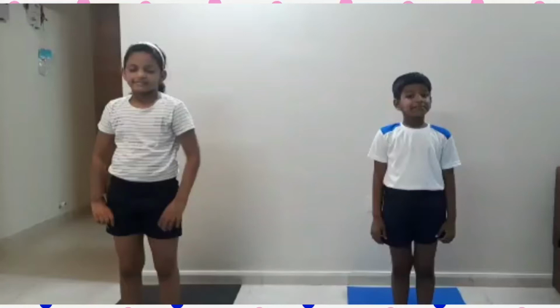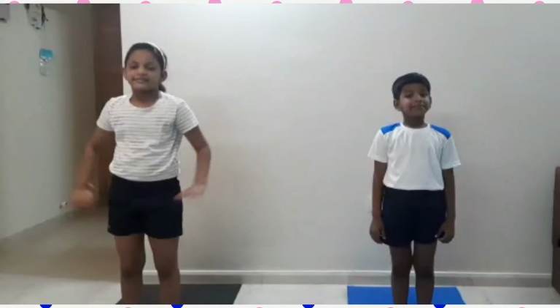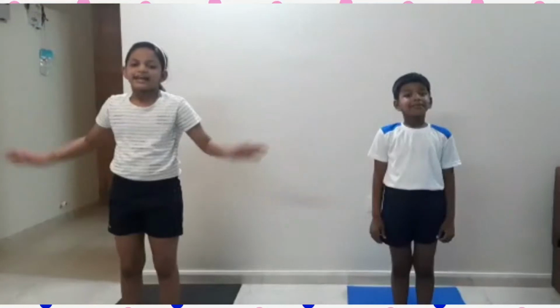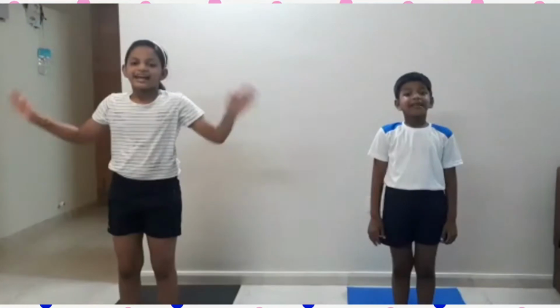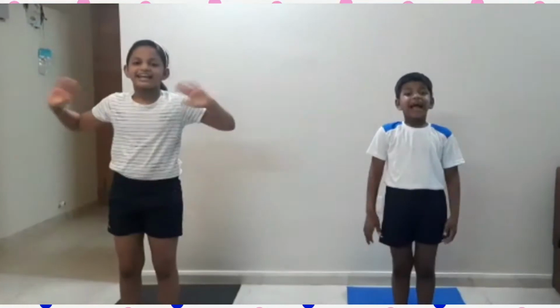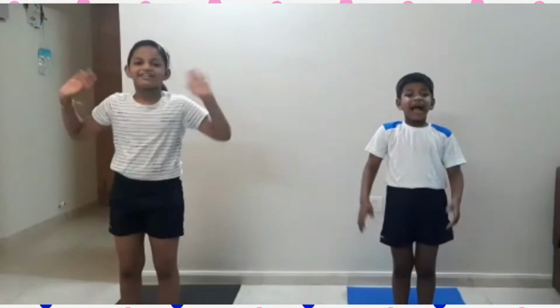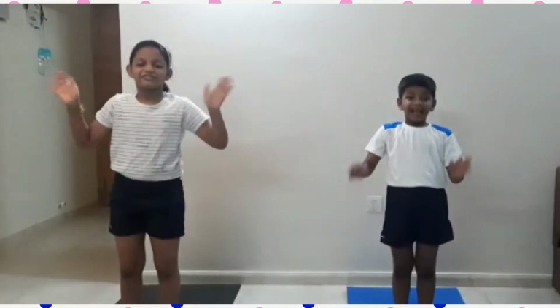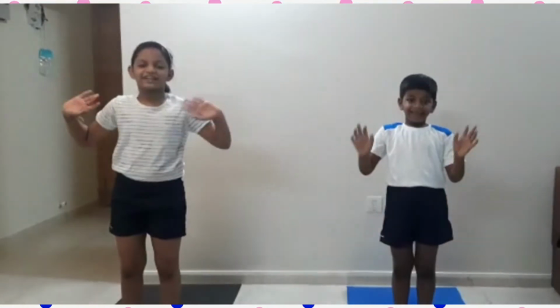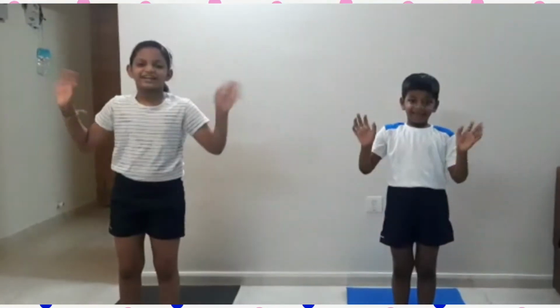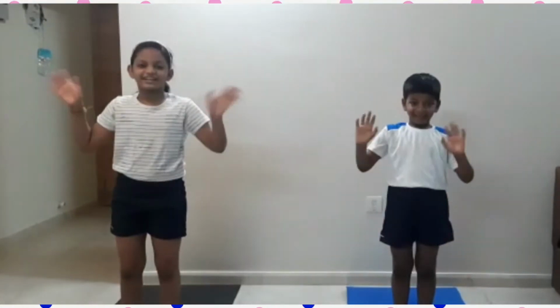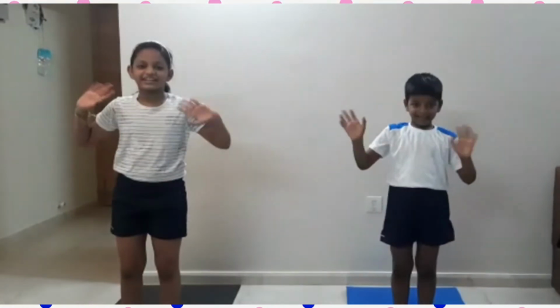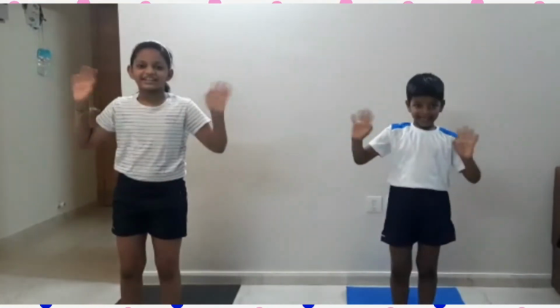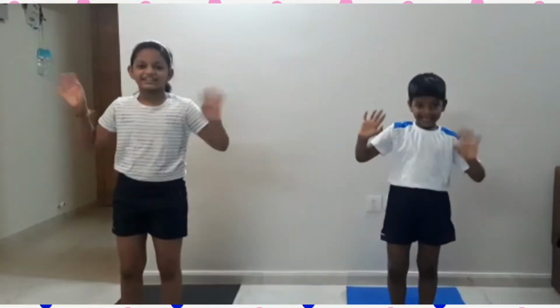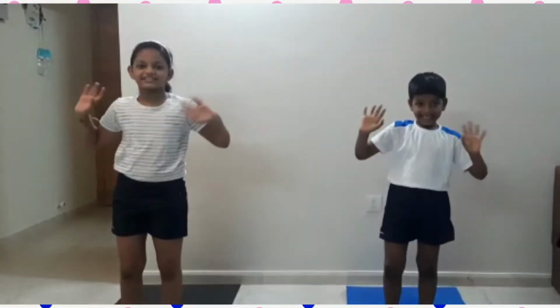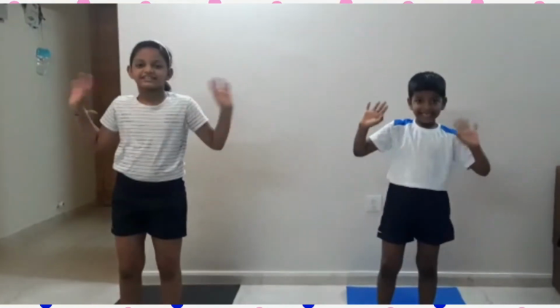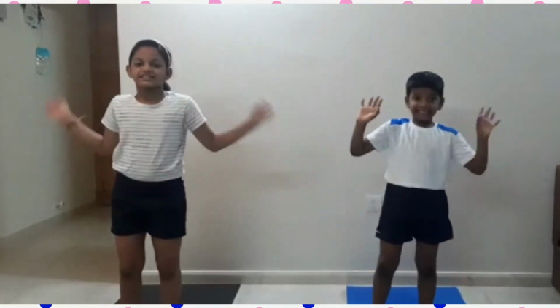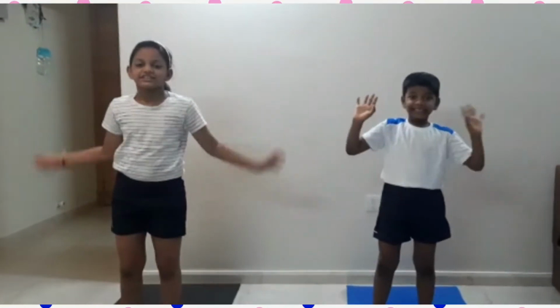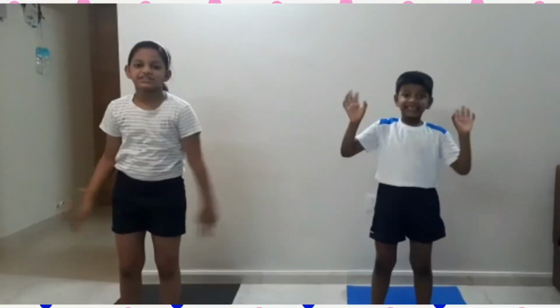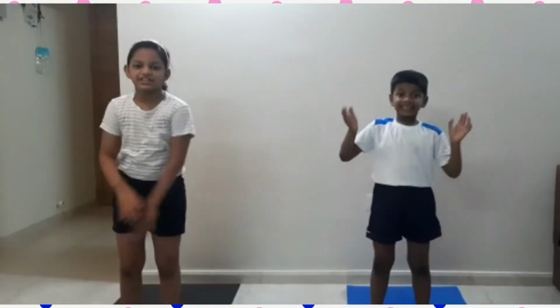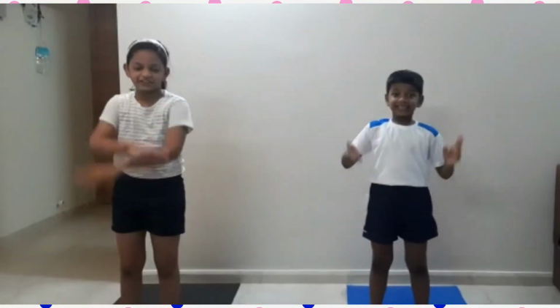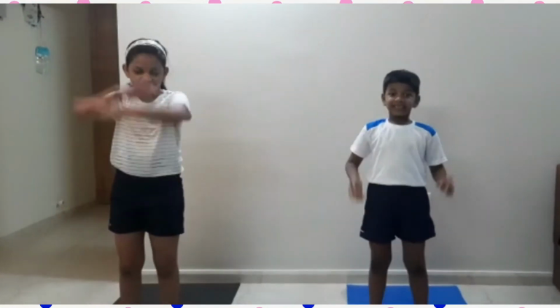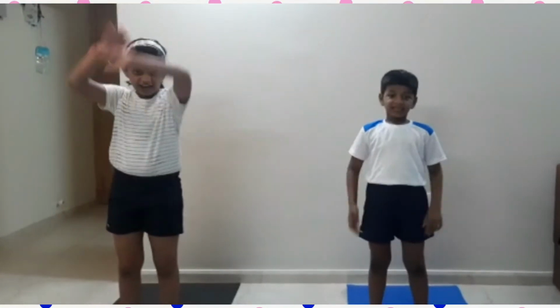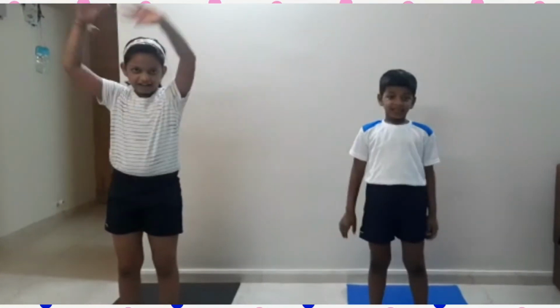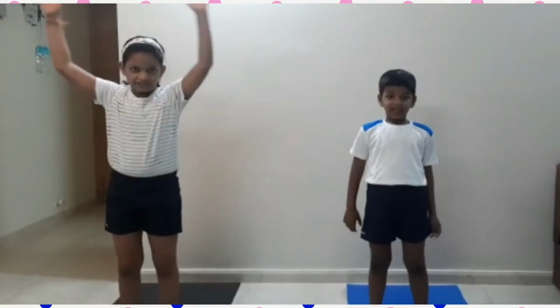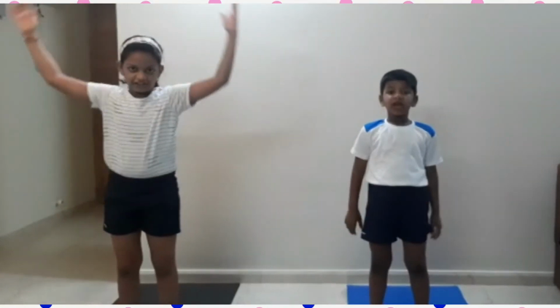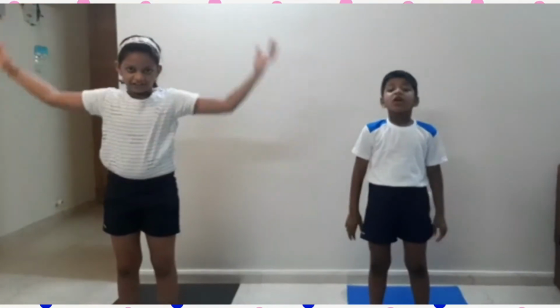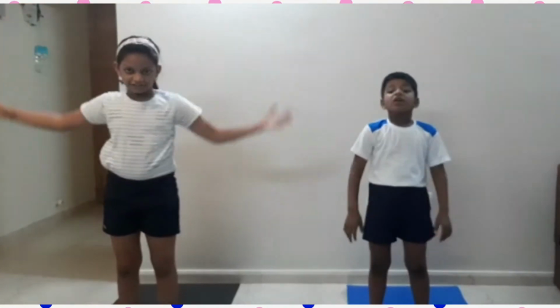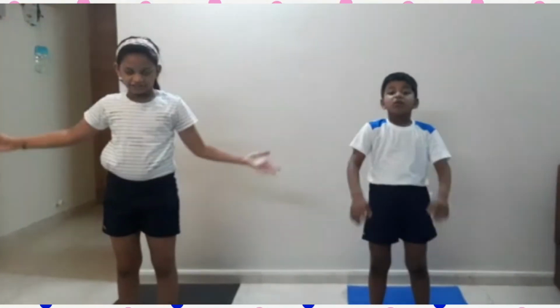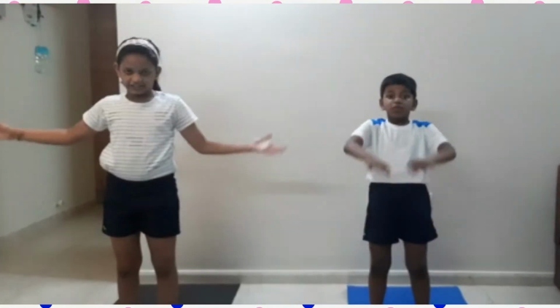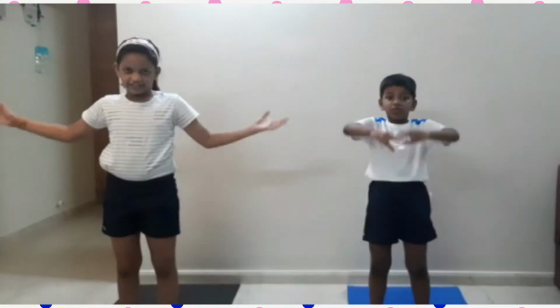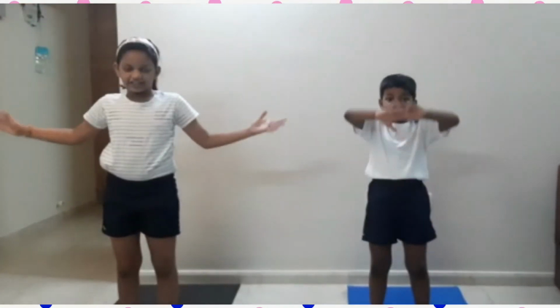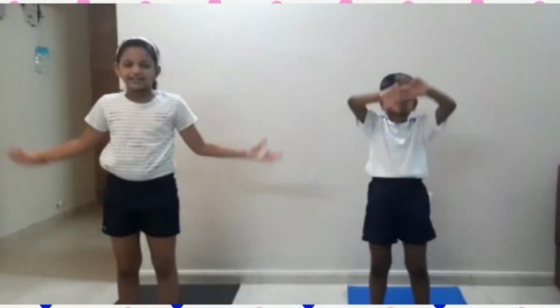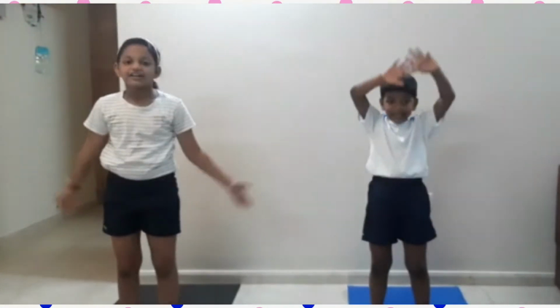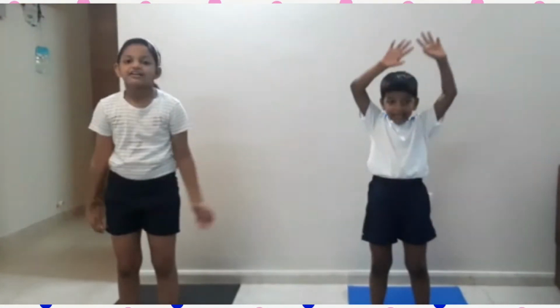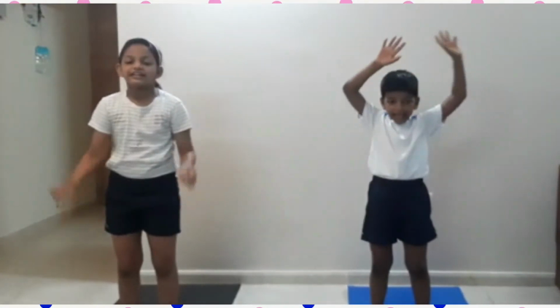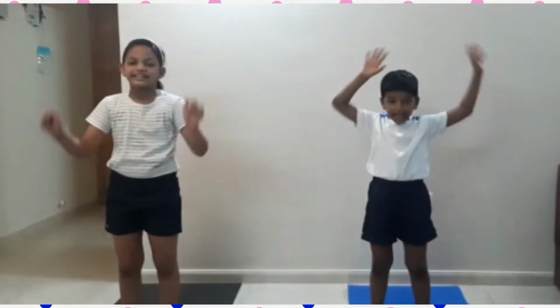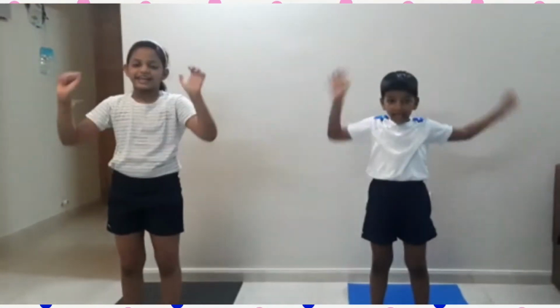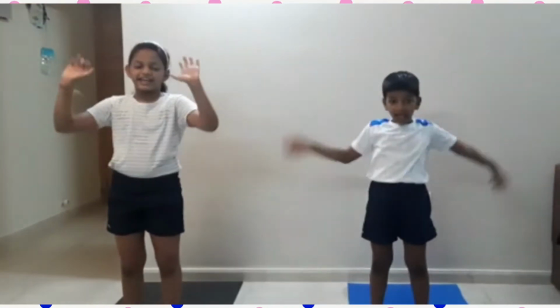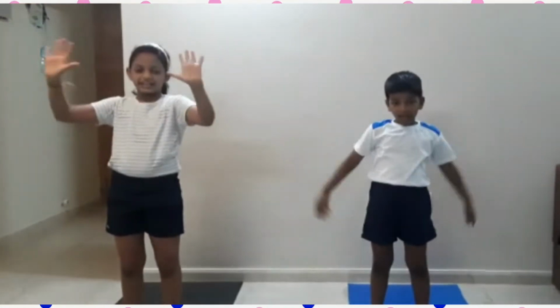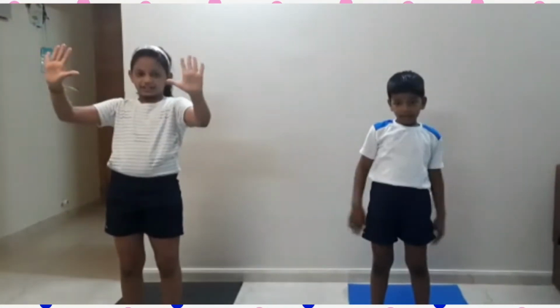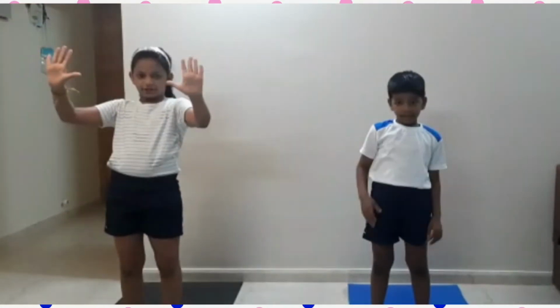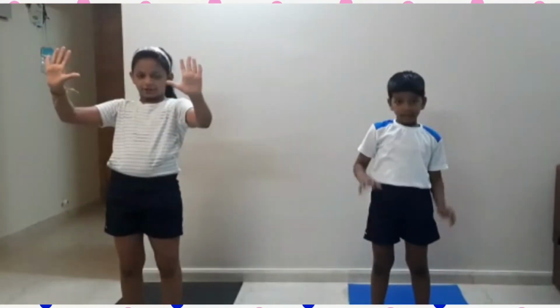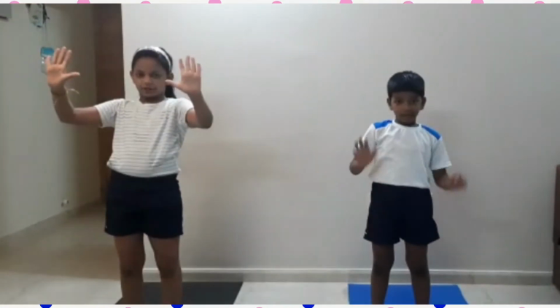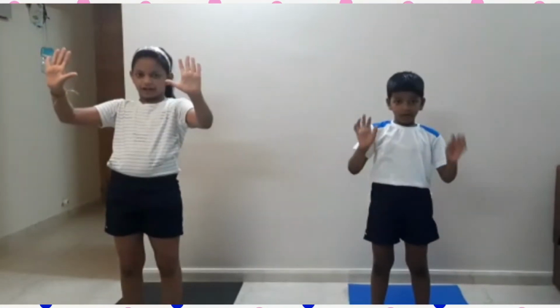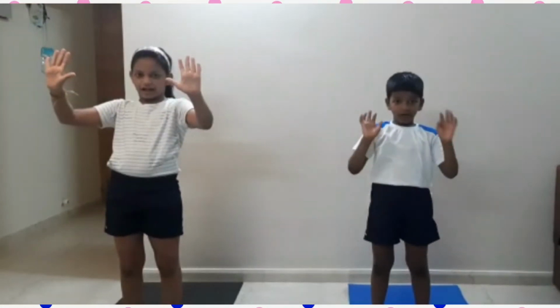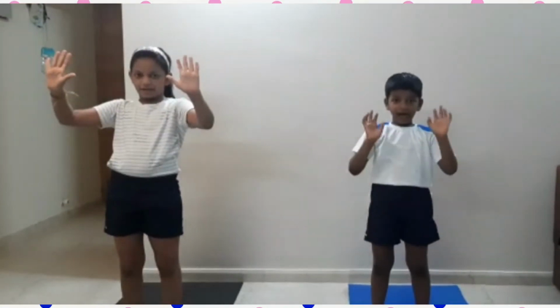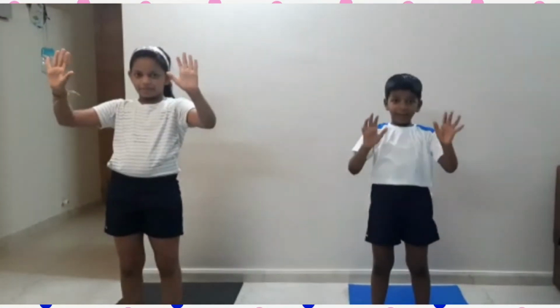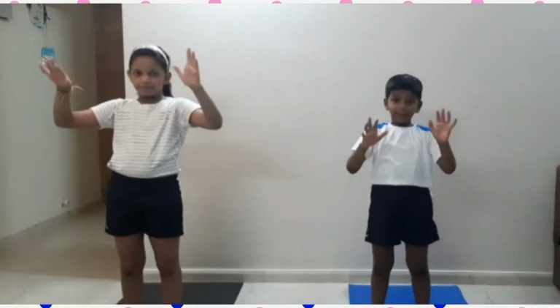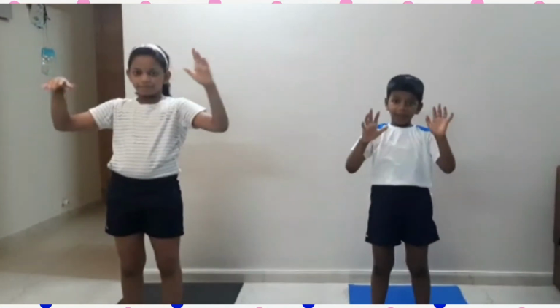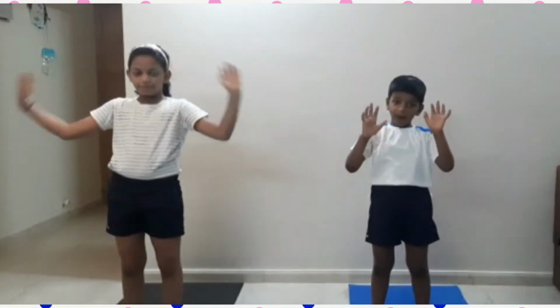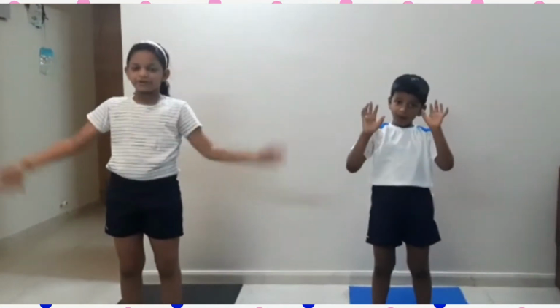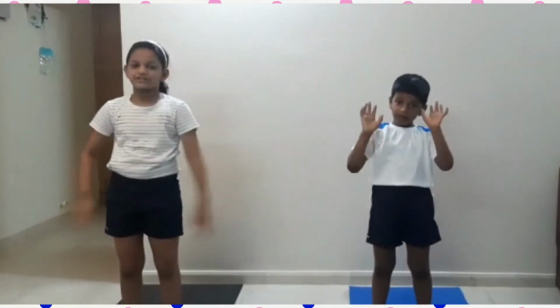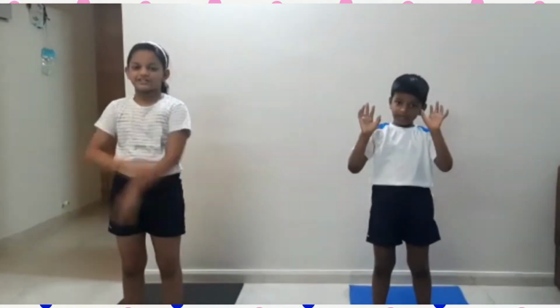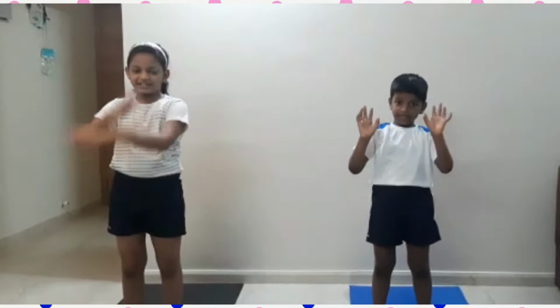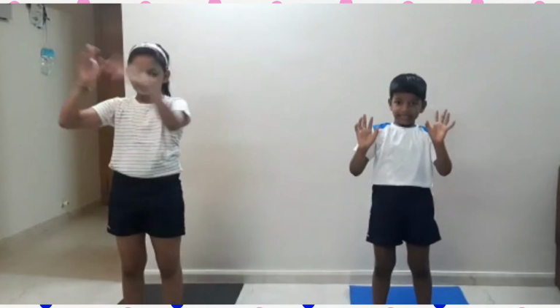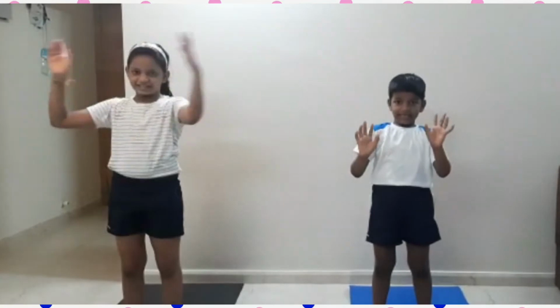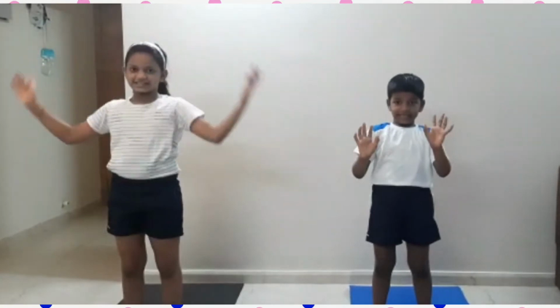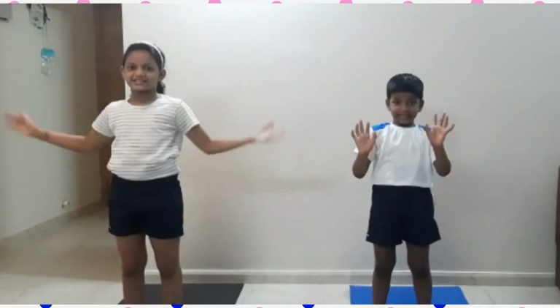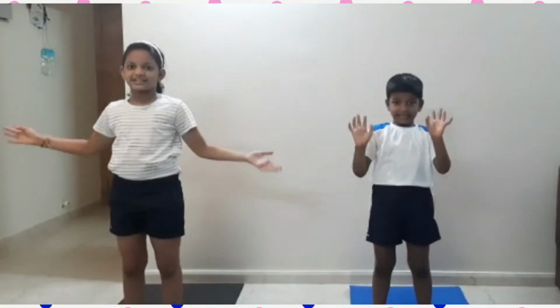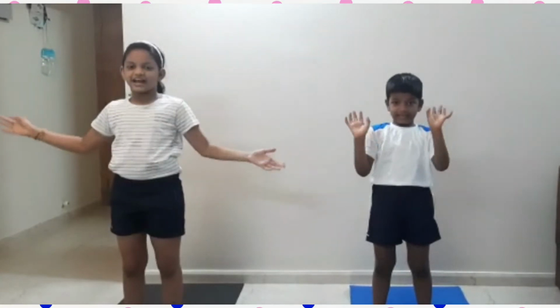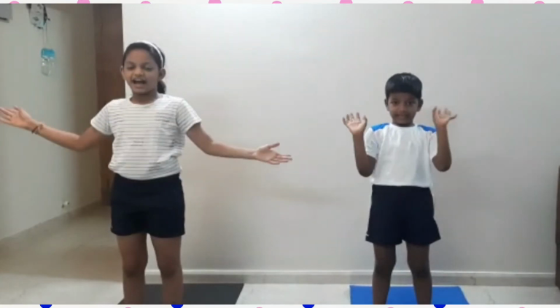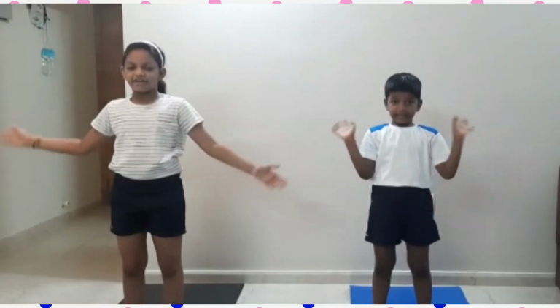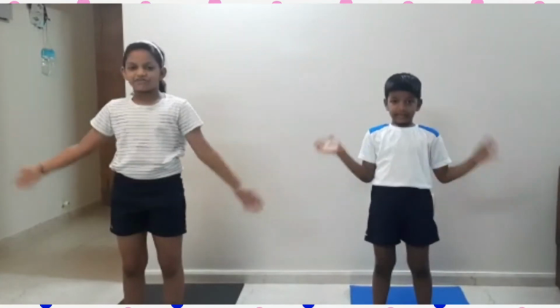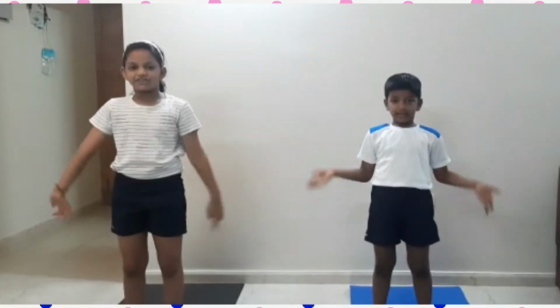Hello friends, welcome to Kalprakash Creativity. Today we are going to do 10 yoga poses.